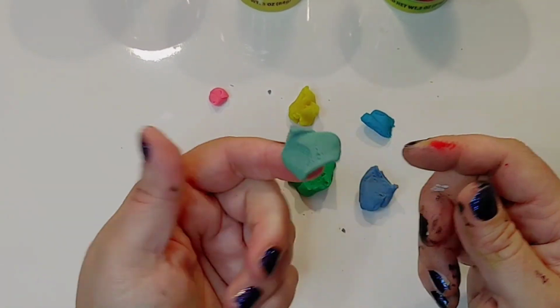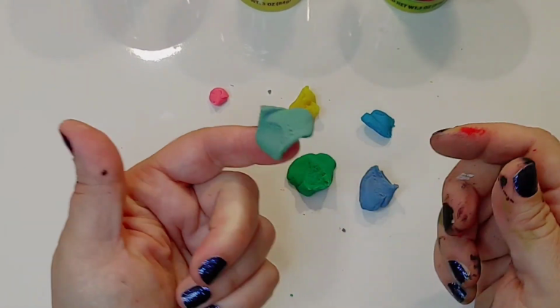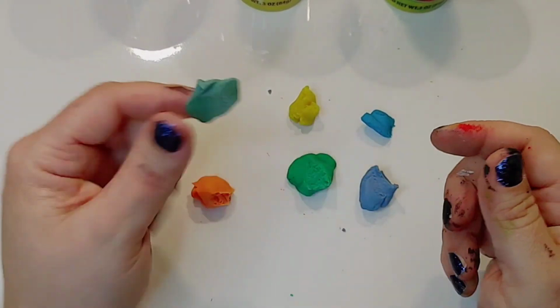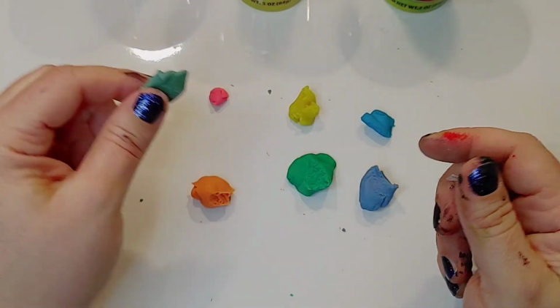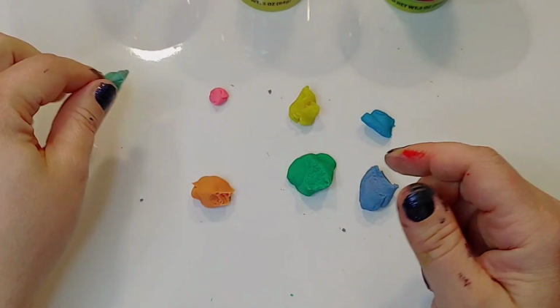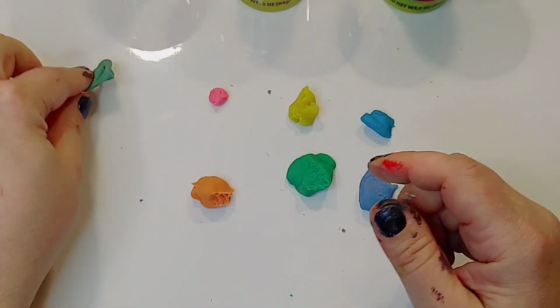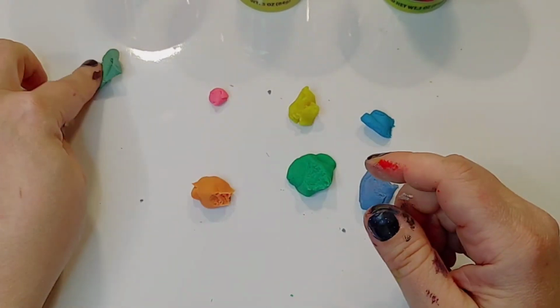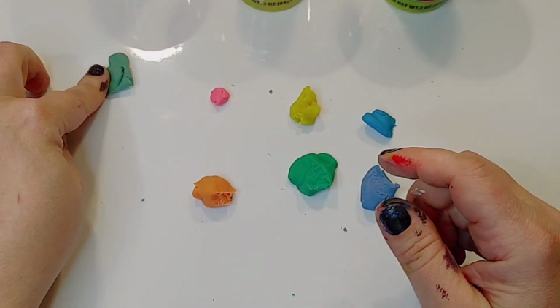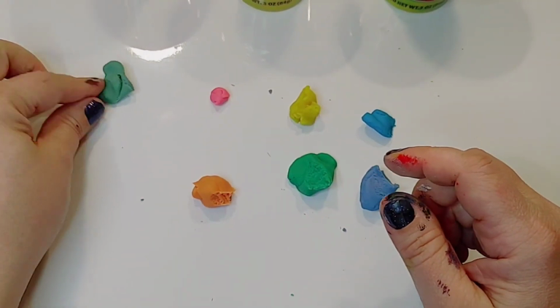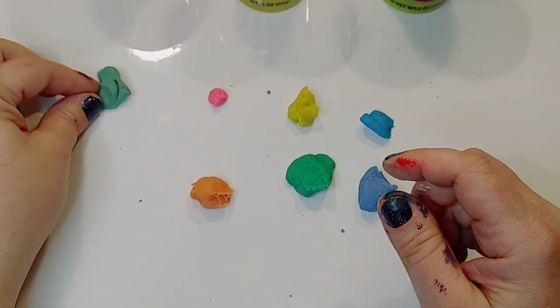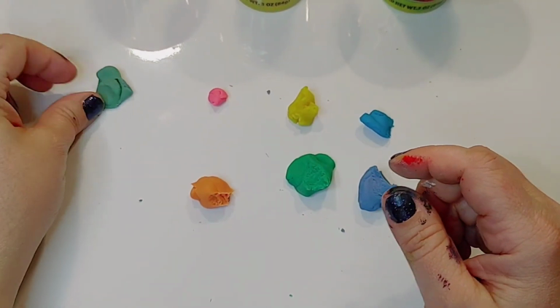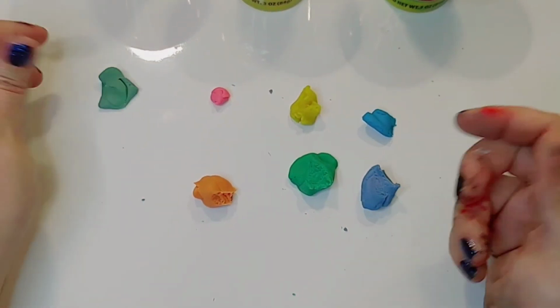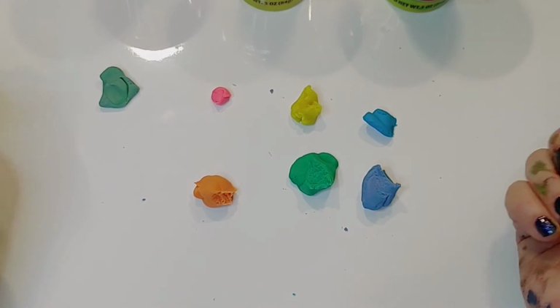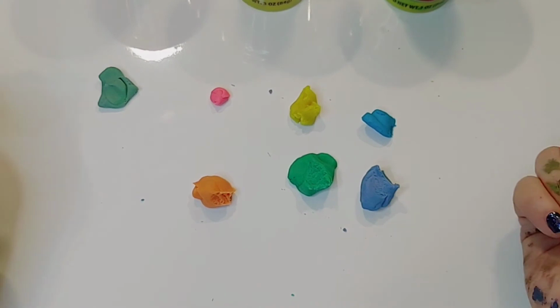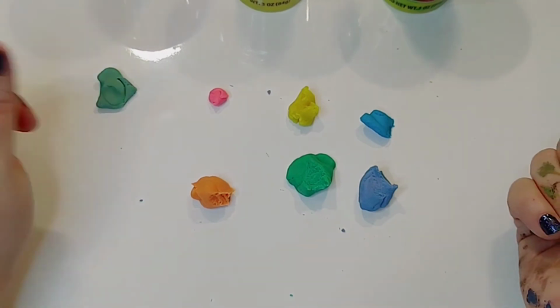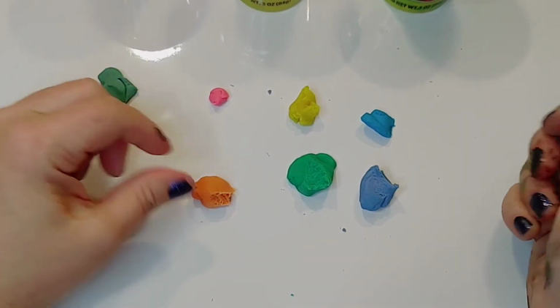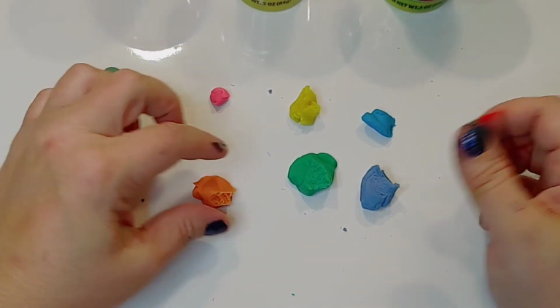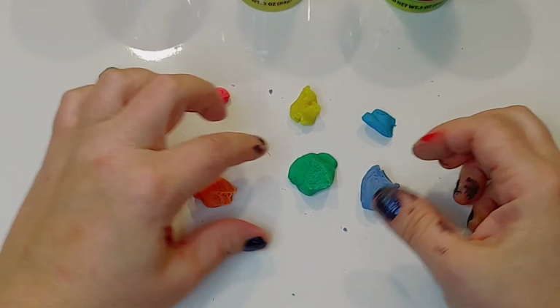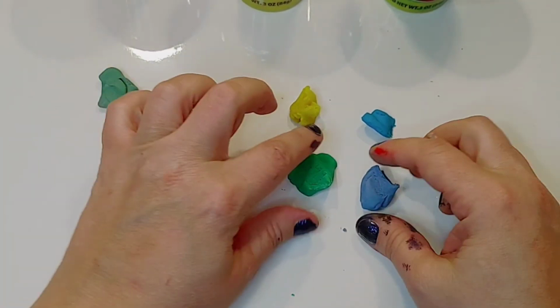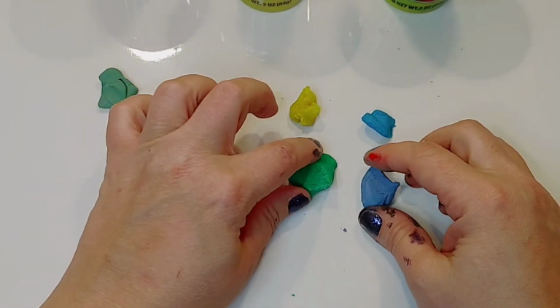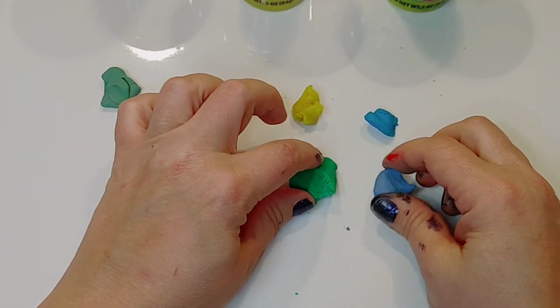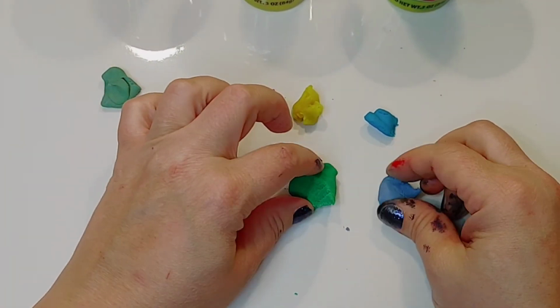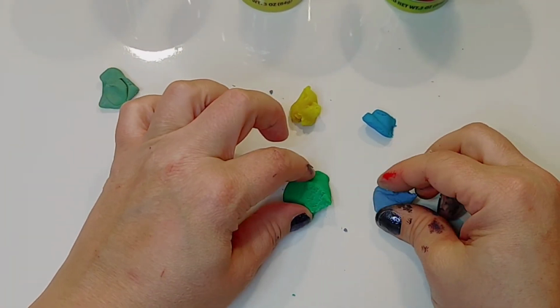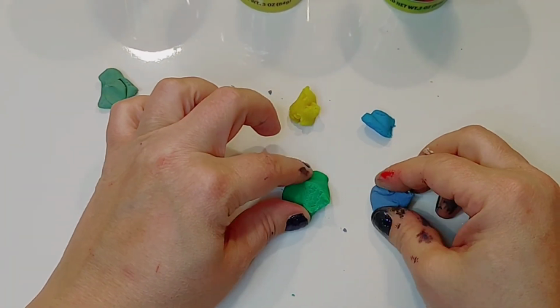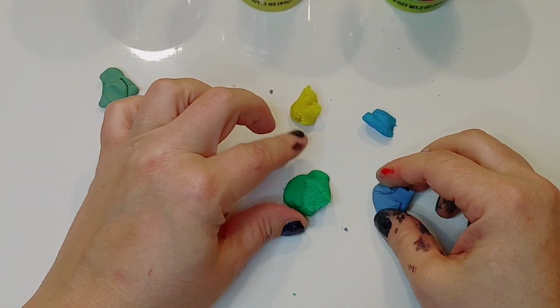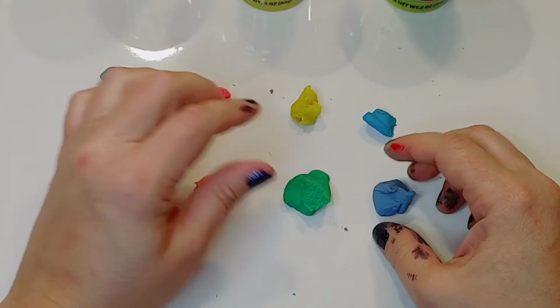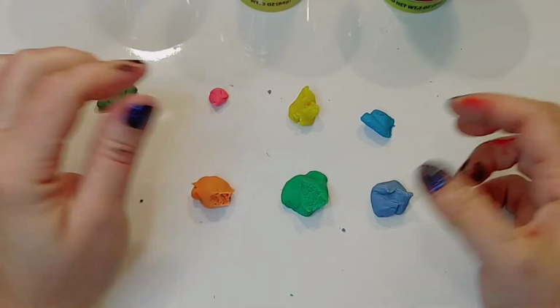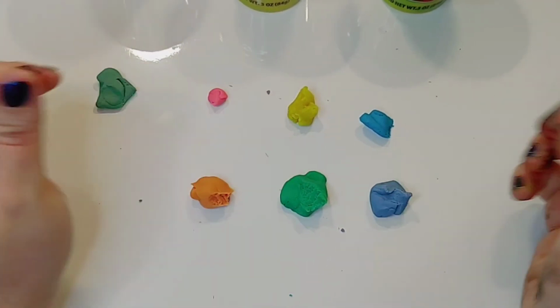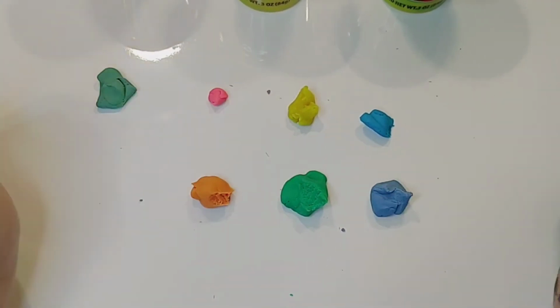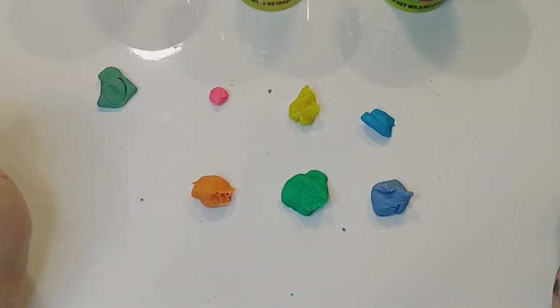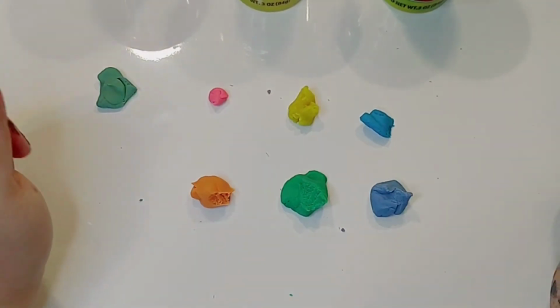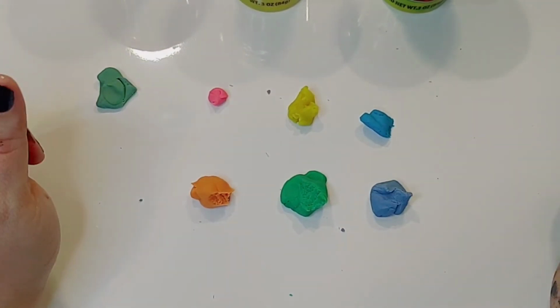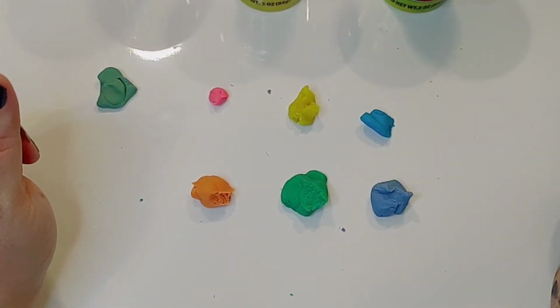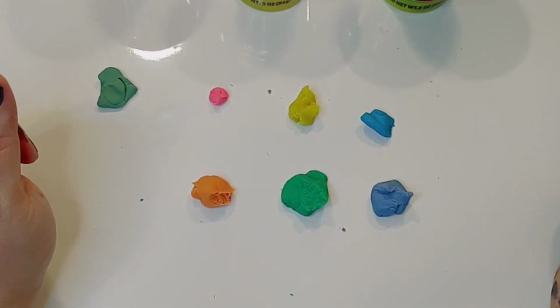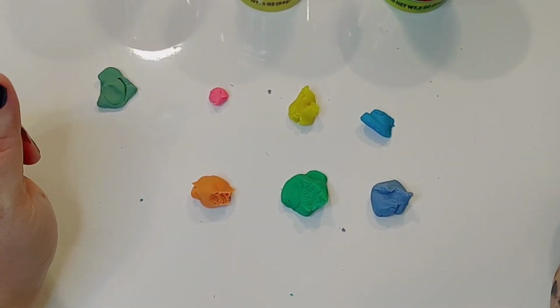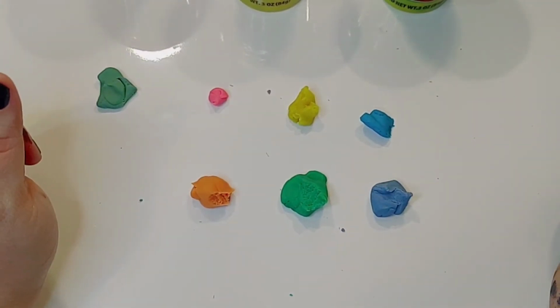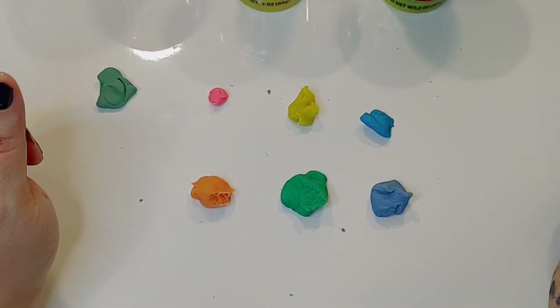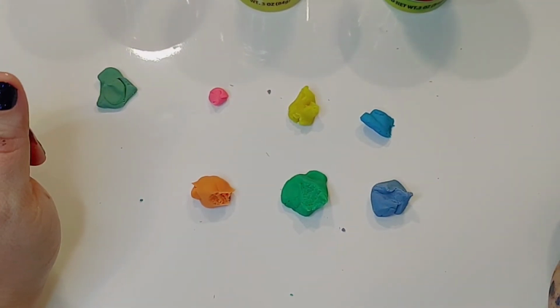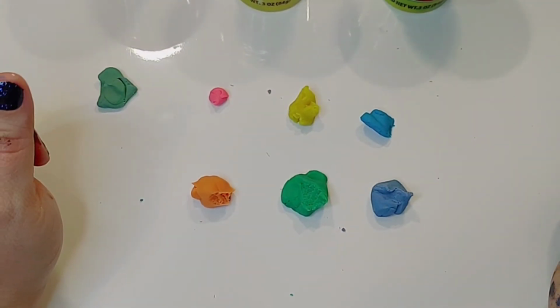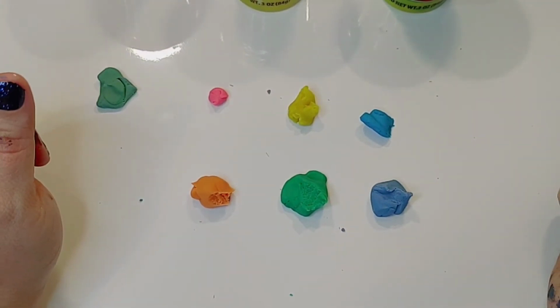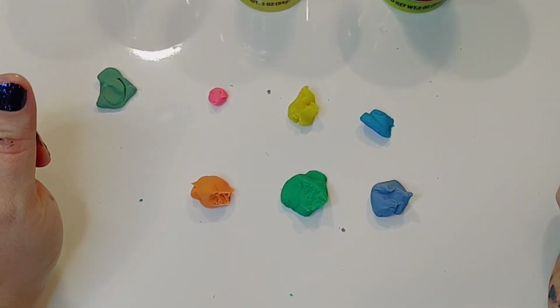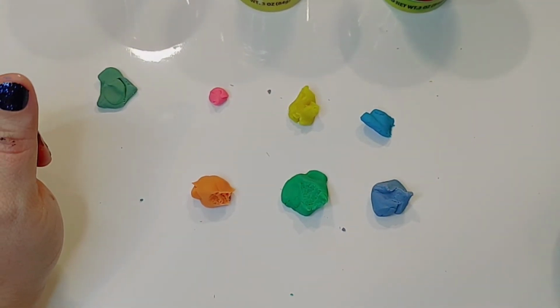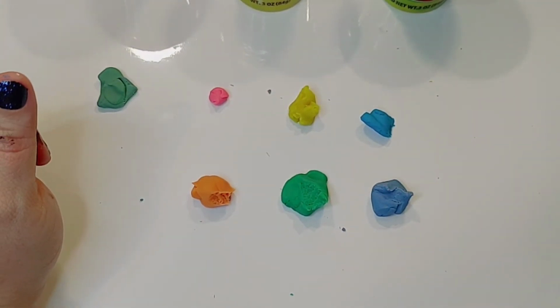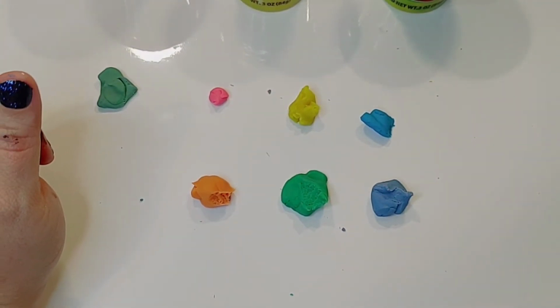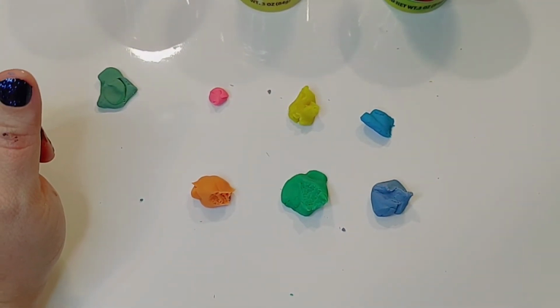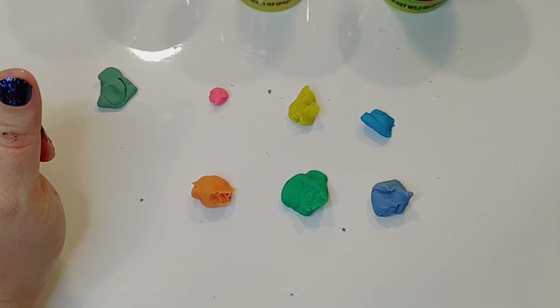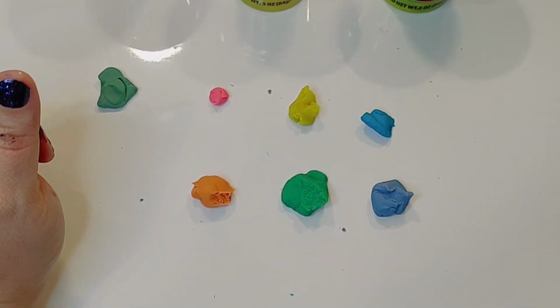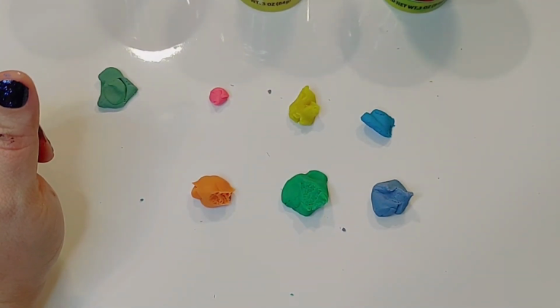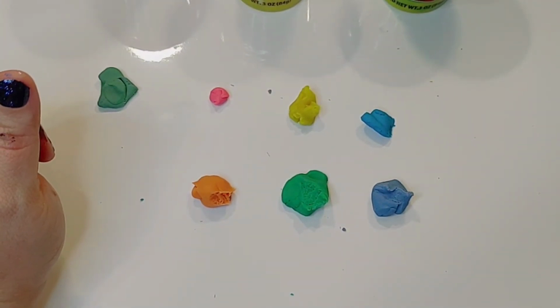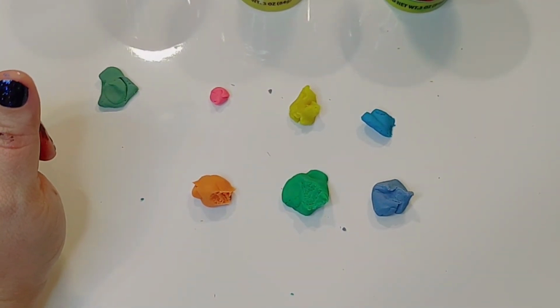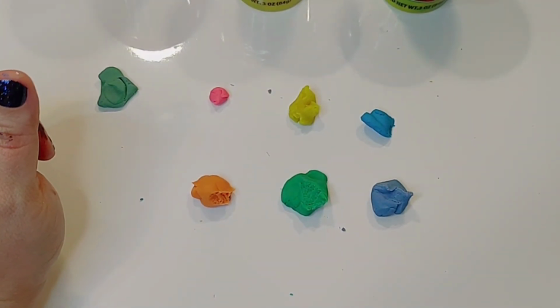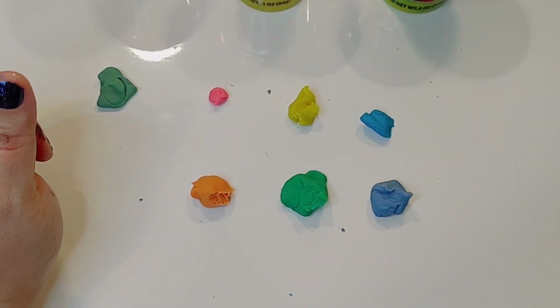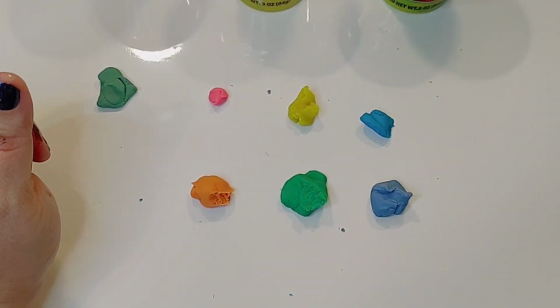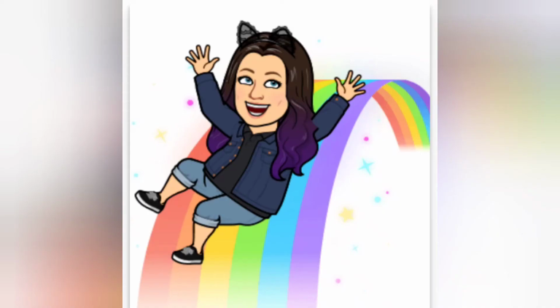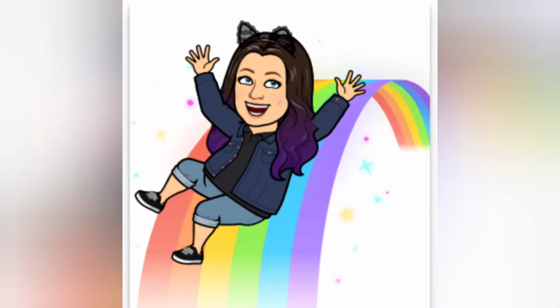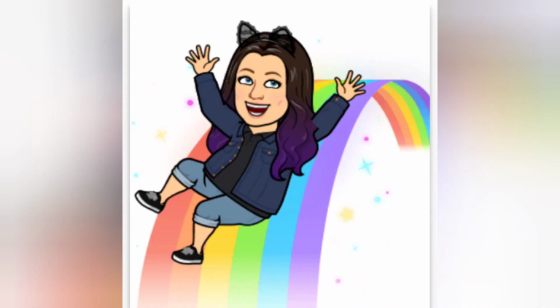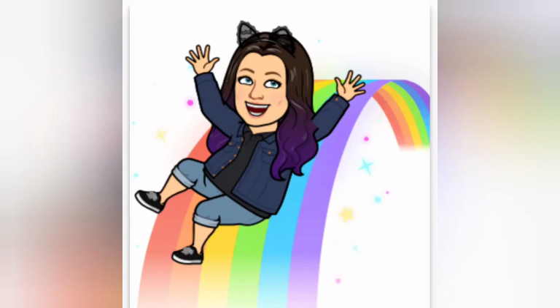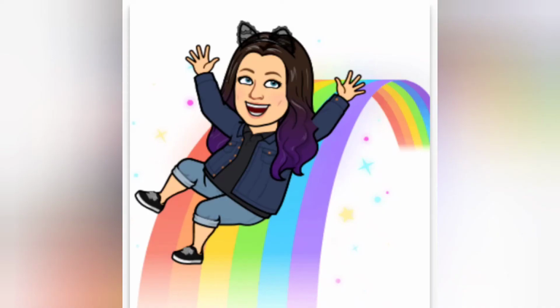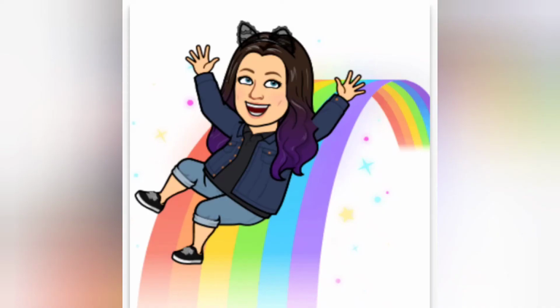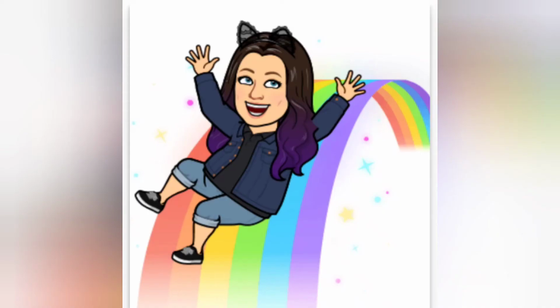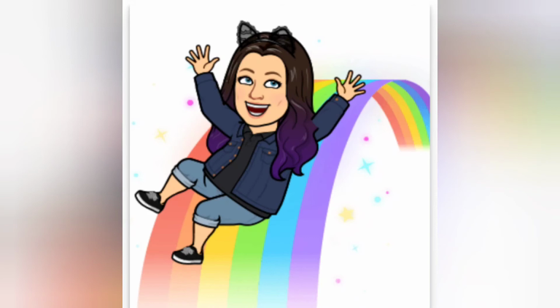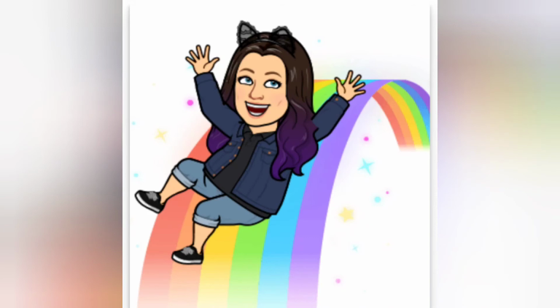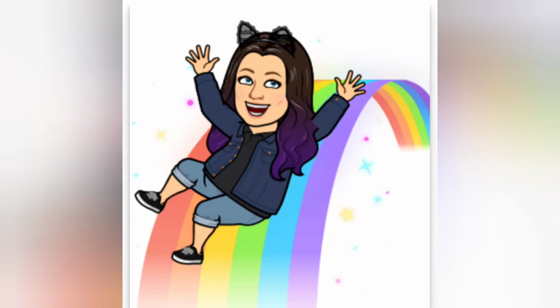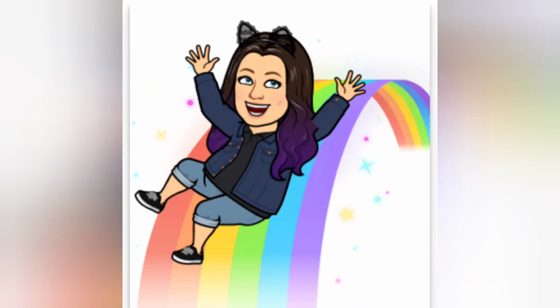Once you're finished mixing your secondary colors, you can play and make new creations with the new clay that you have.